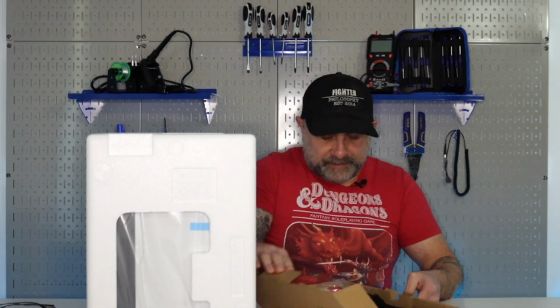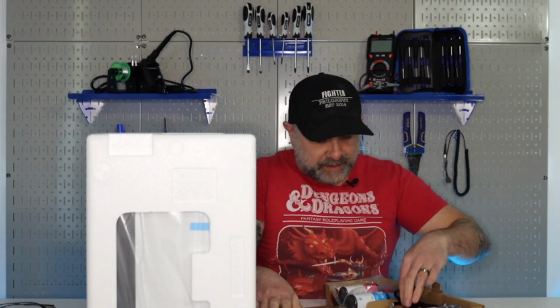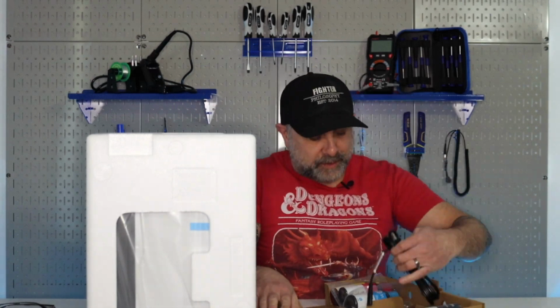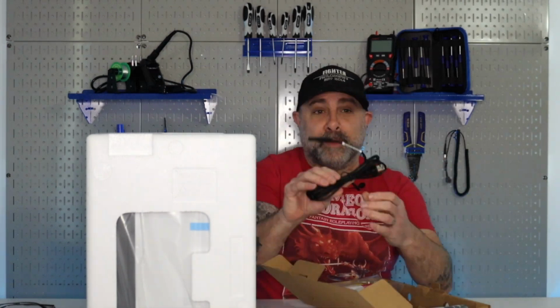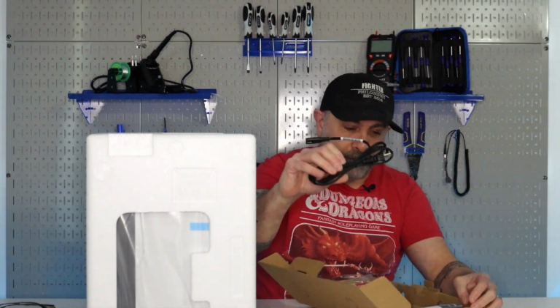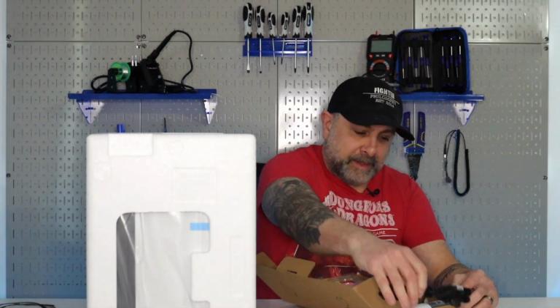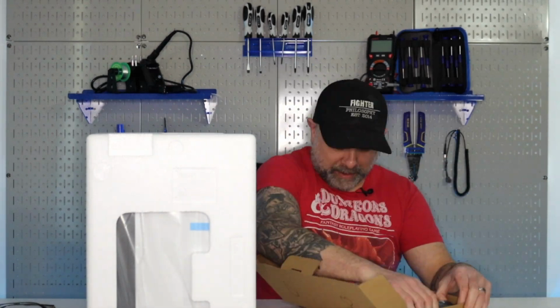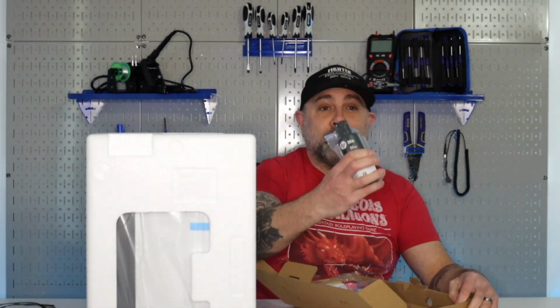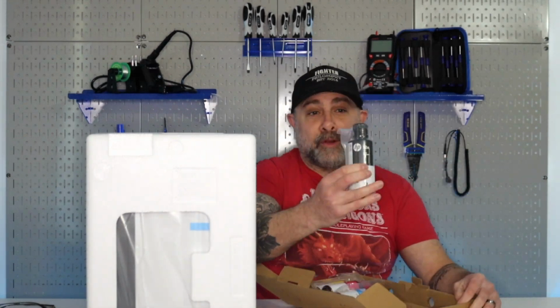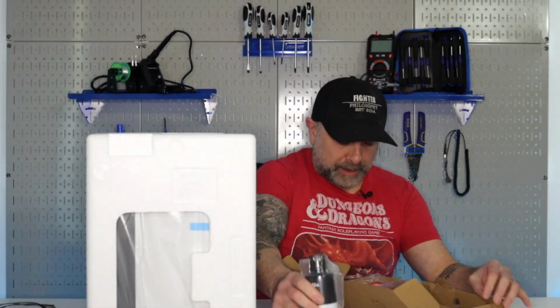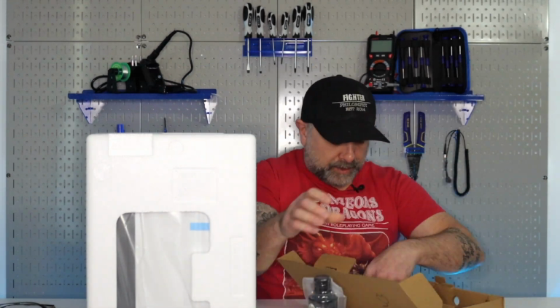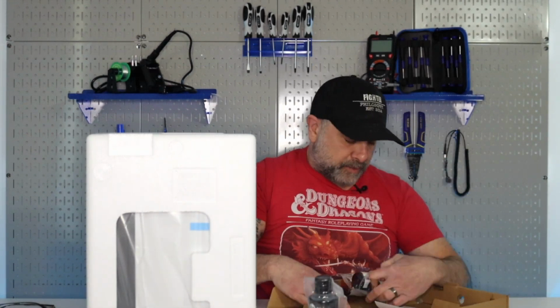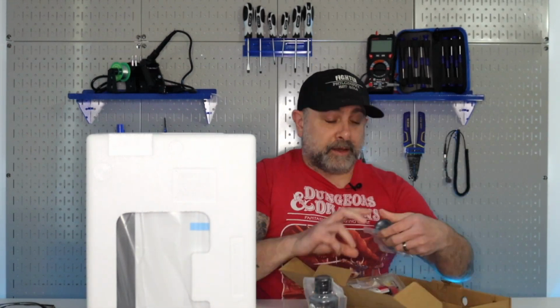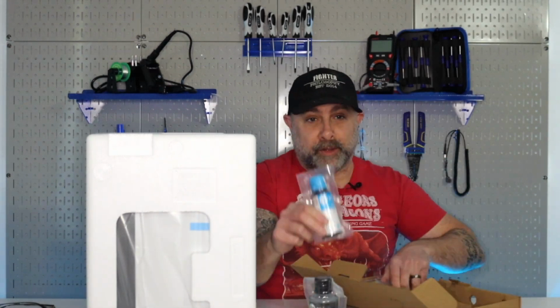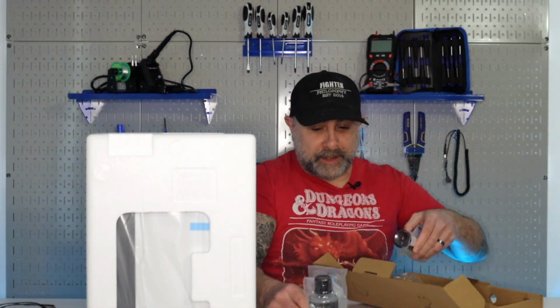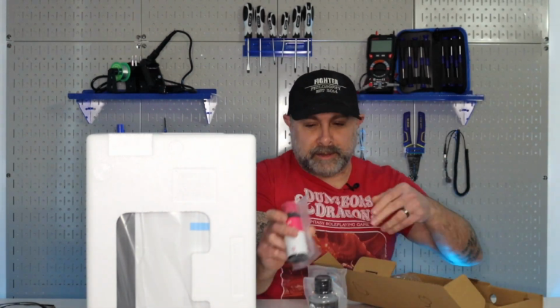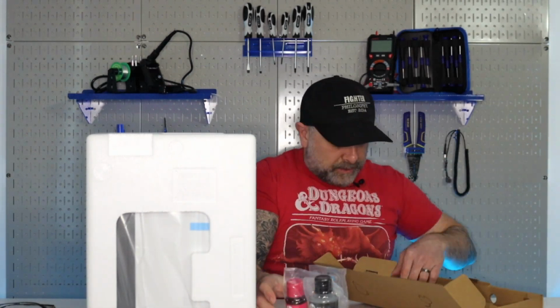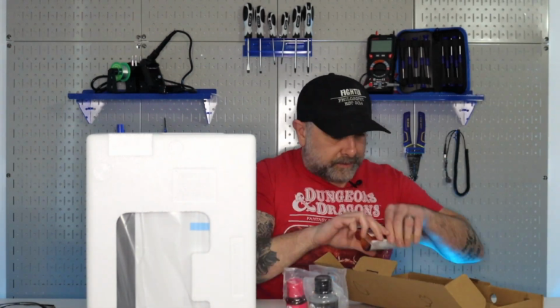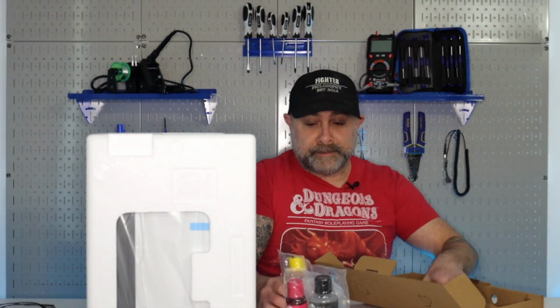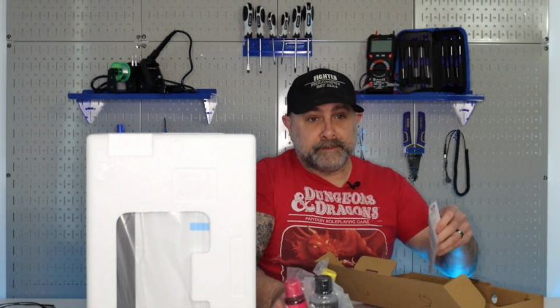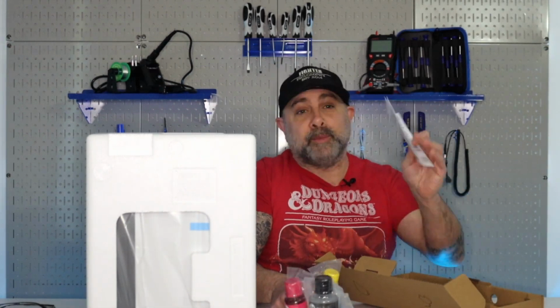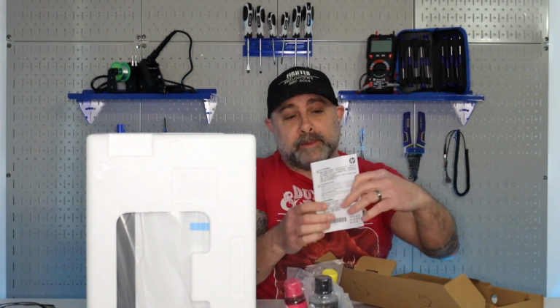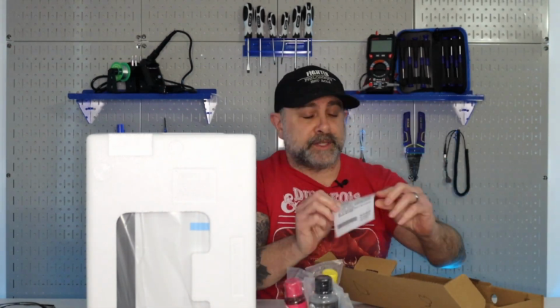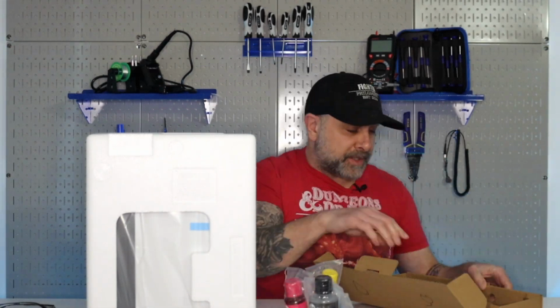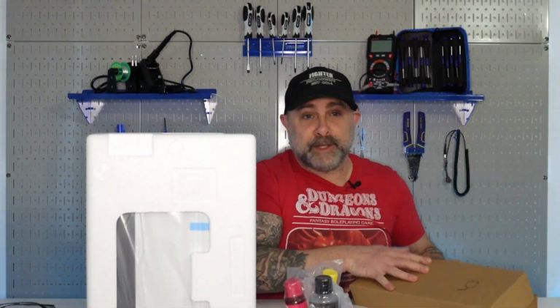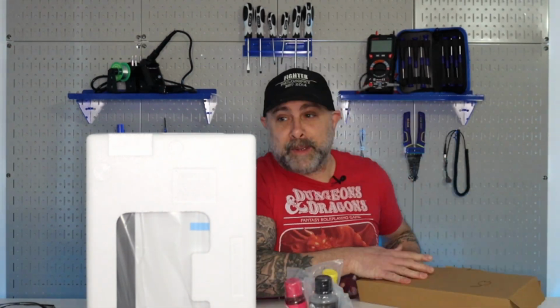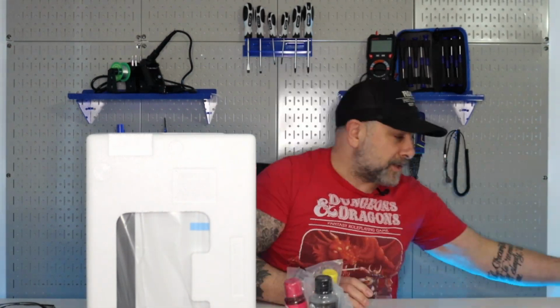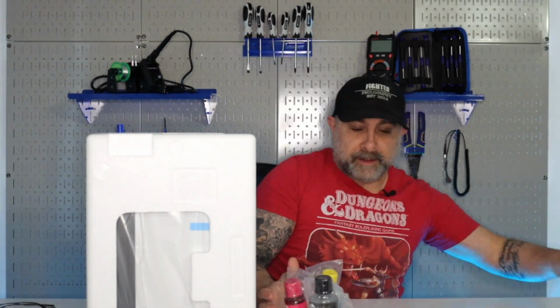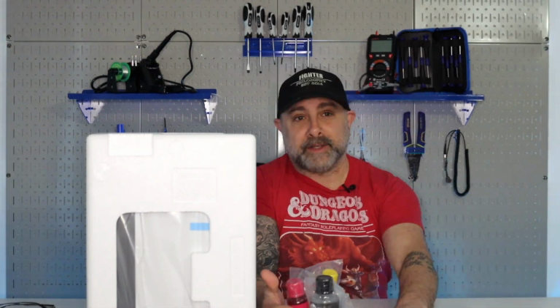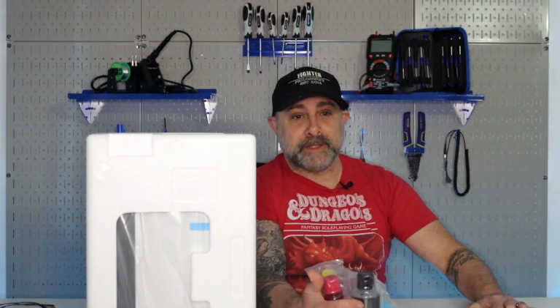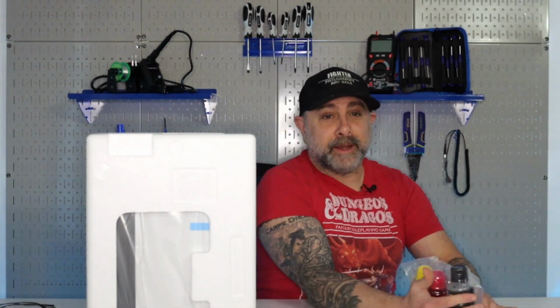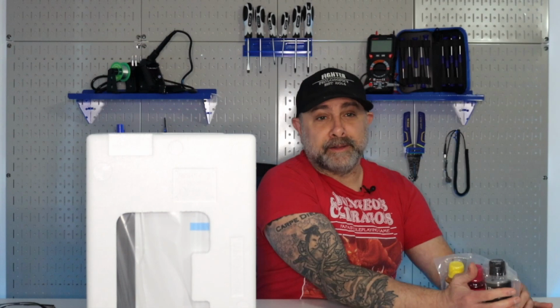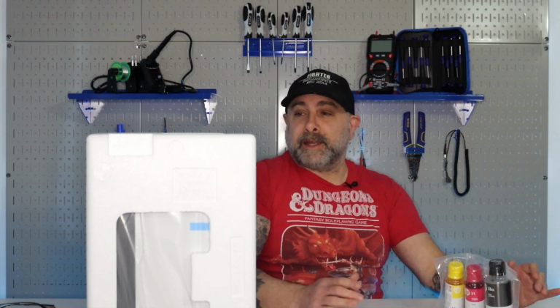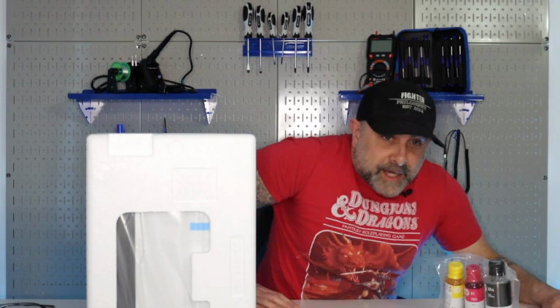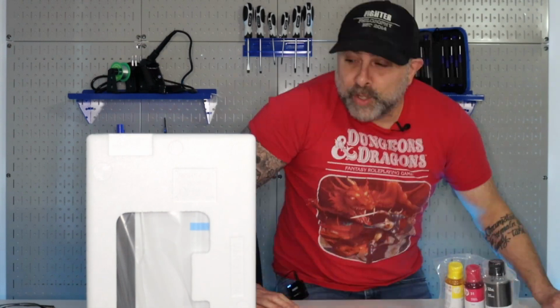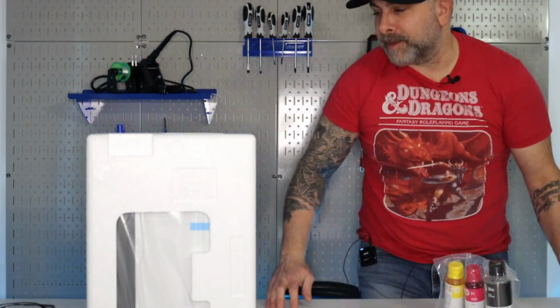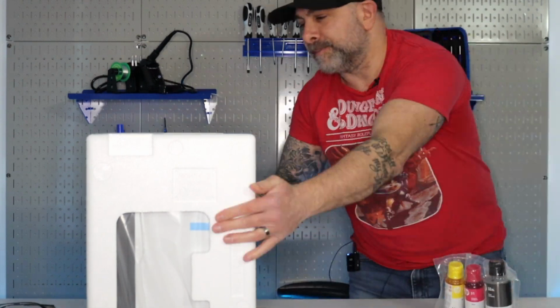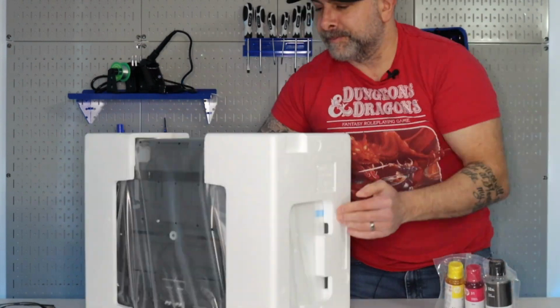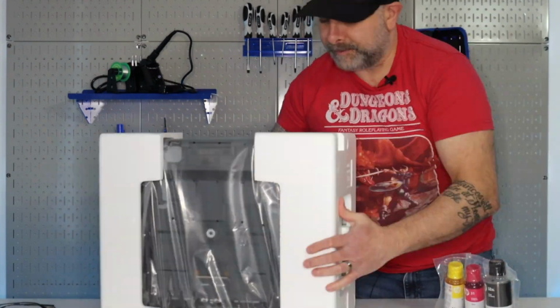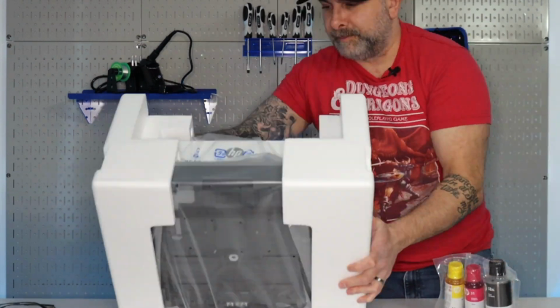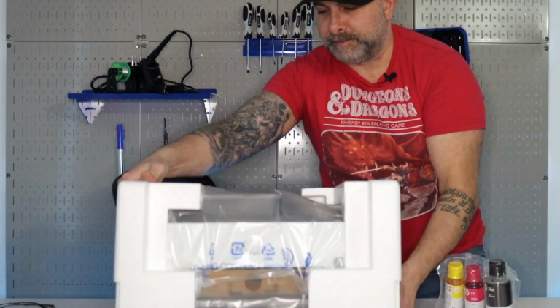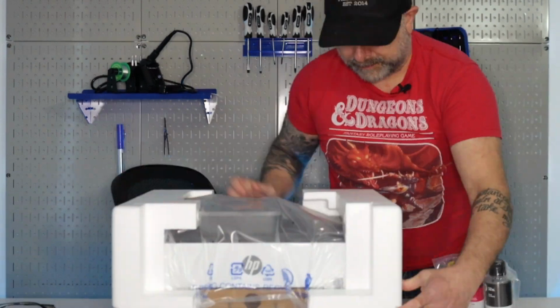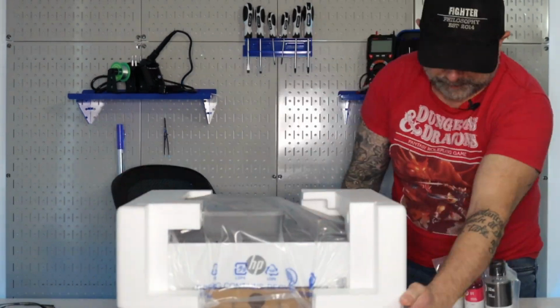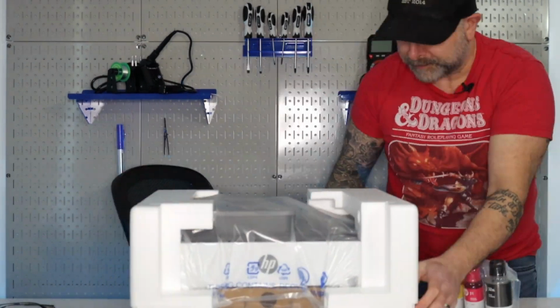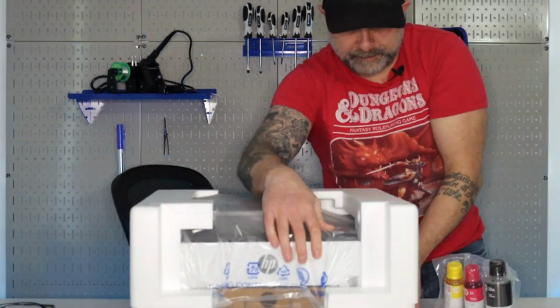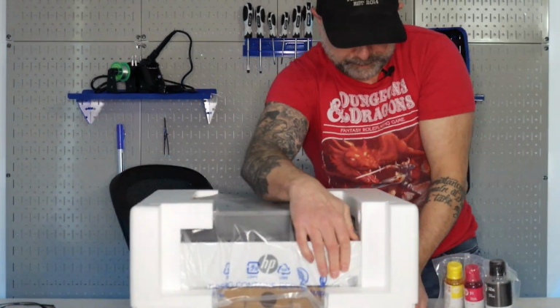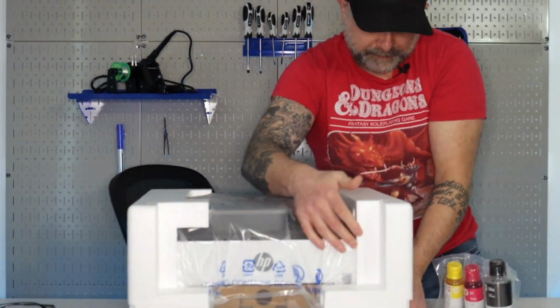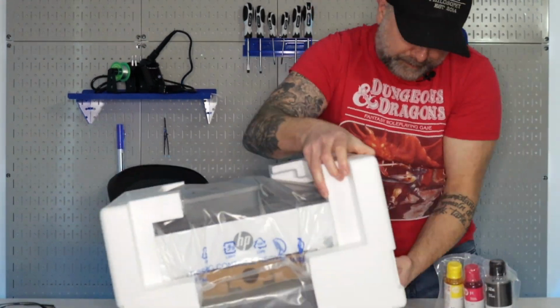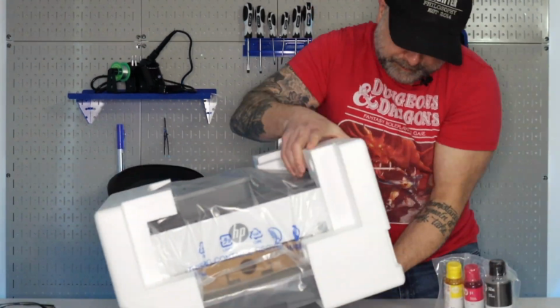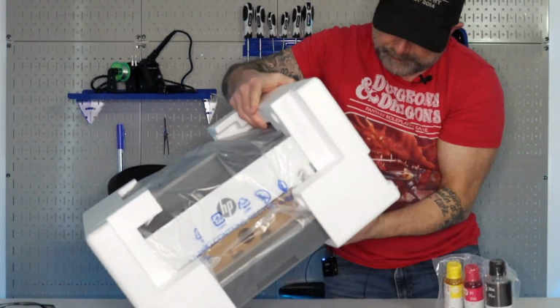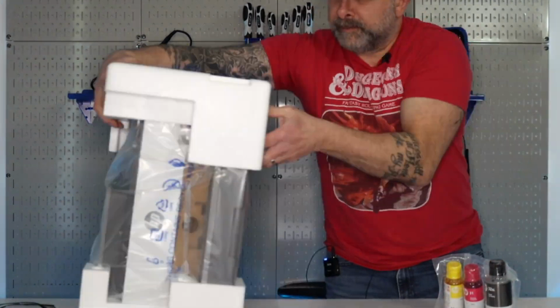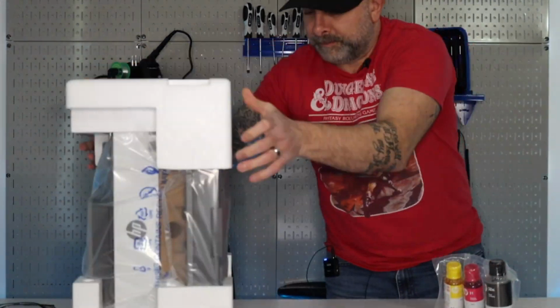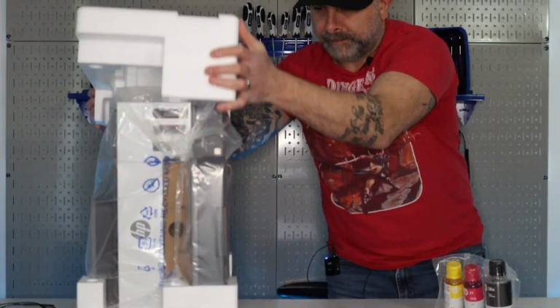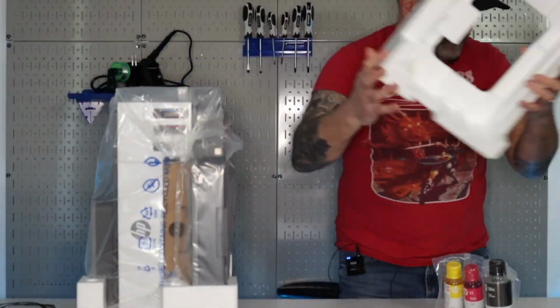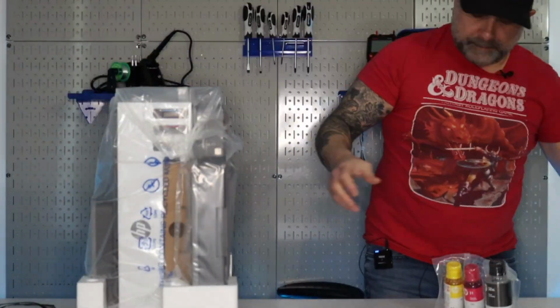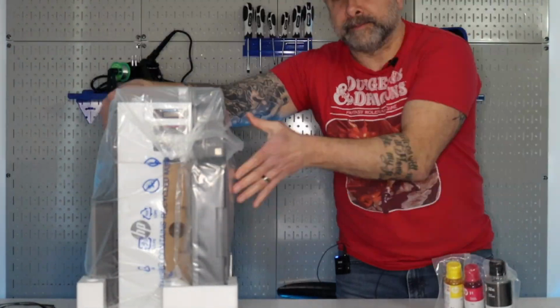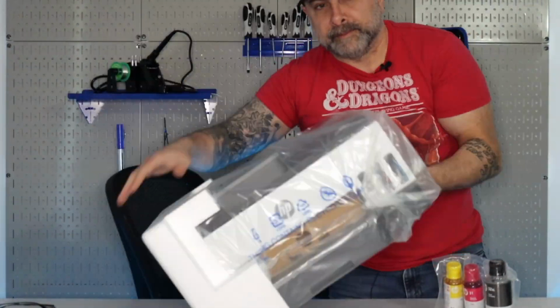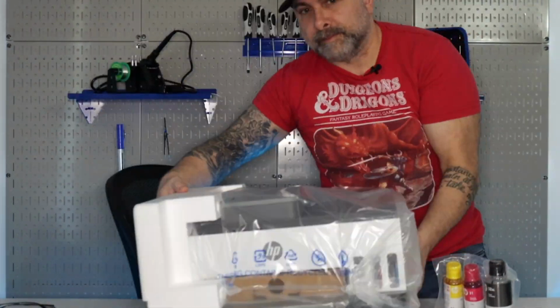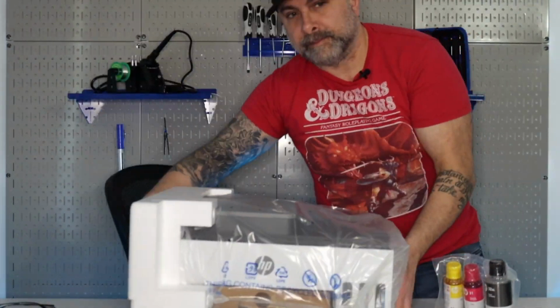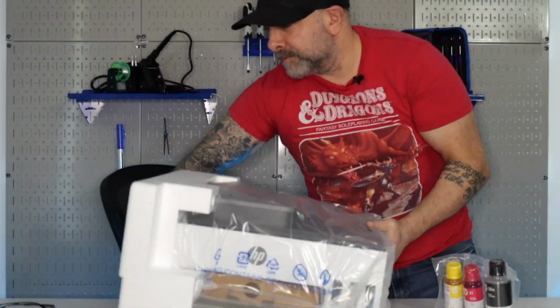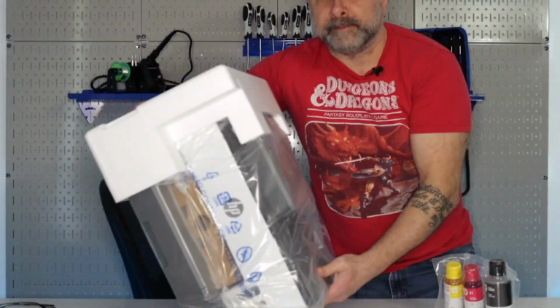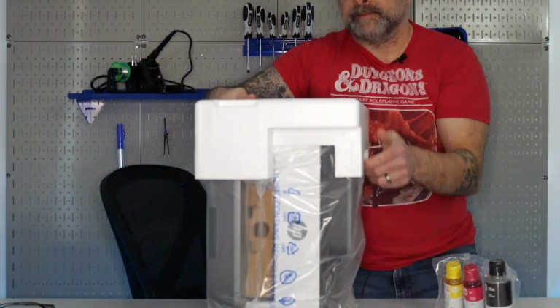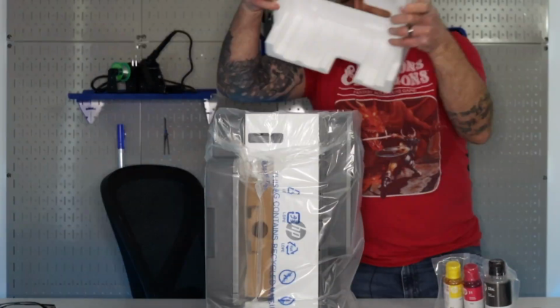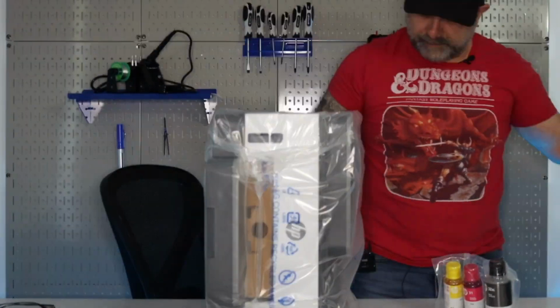This printer is able to print up to 8,000 color pages with the original HP ink bottles, and 6,000 black pages.